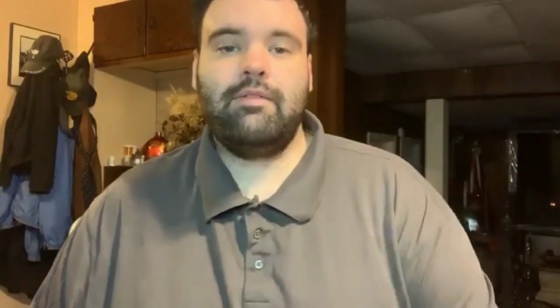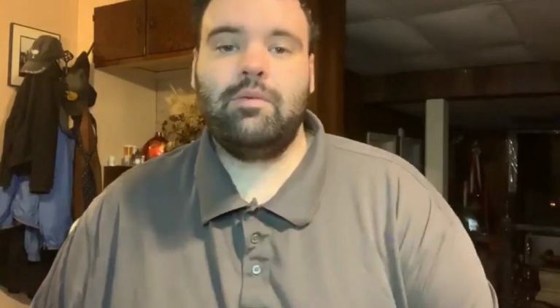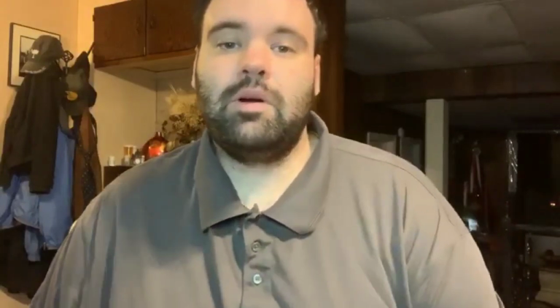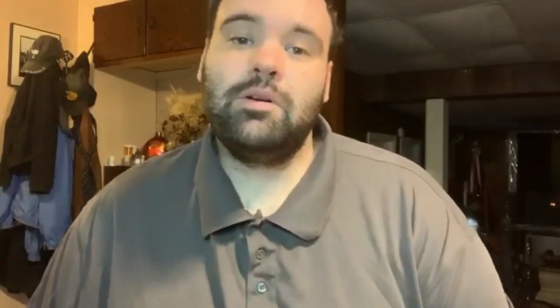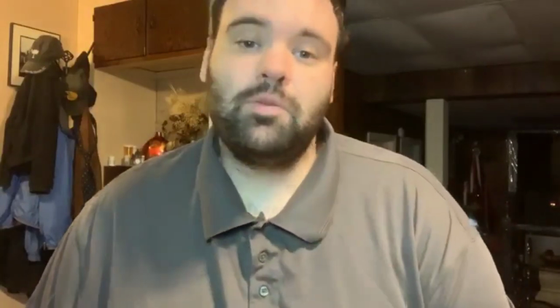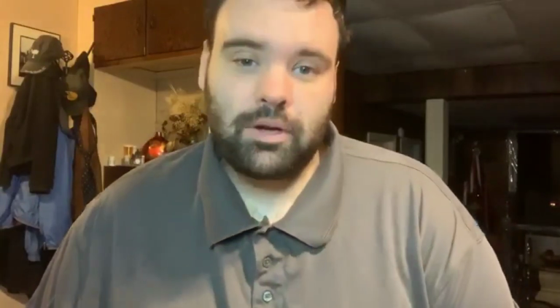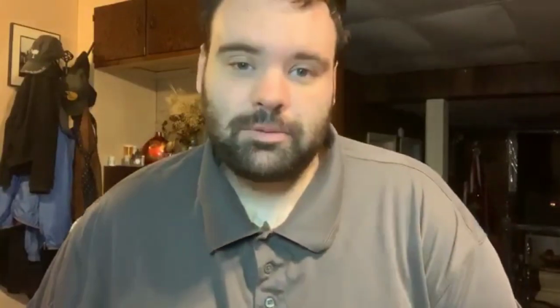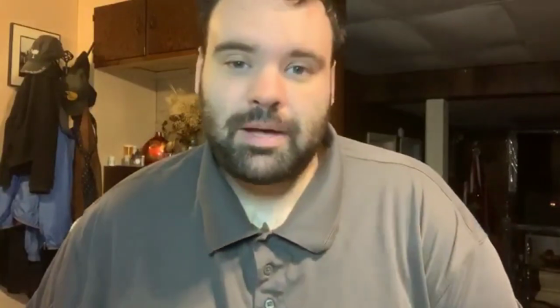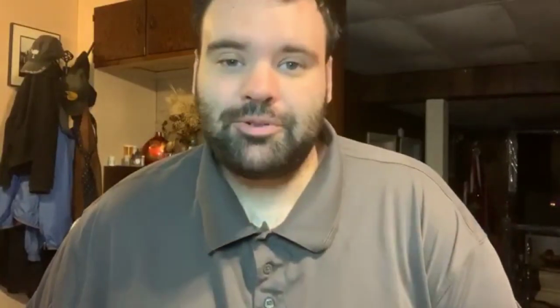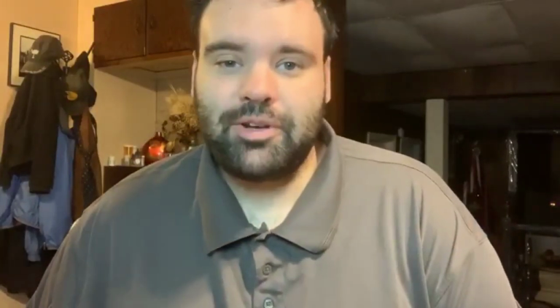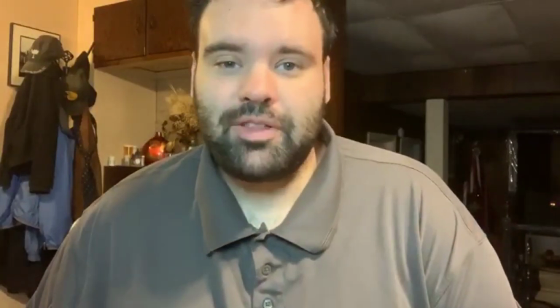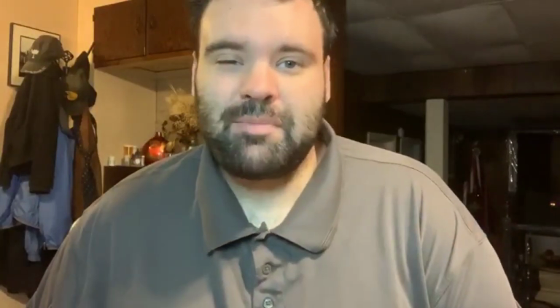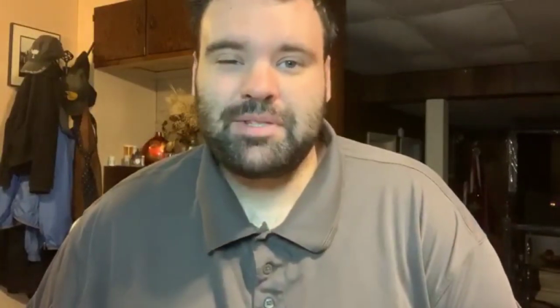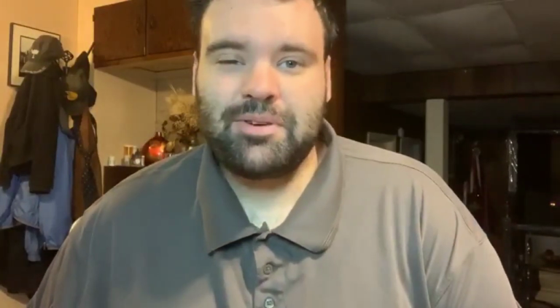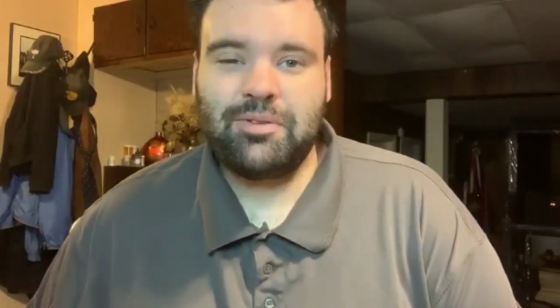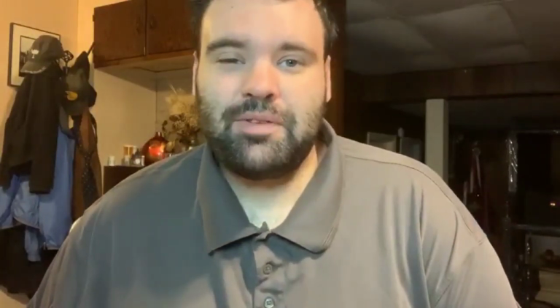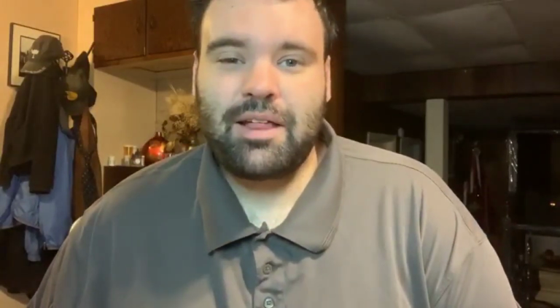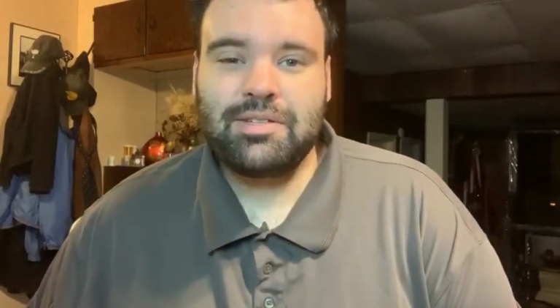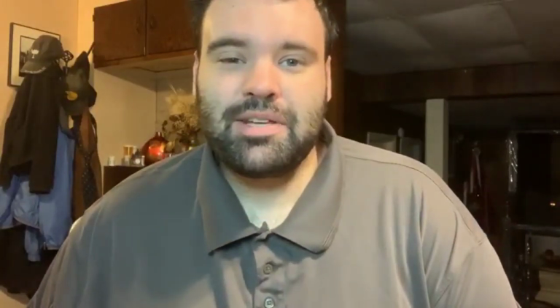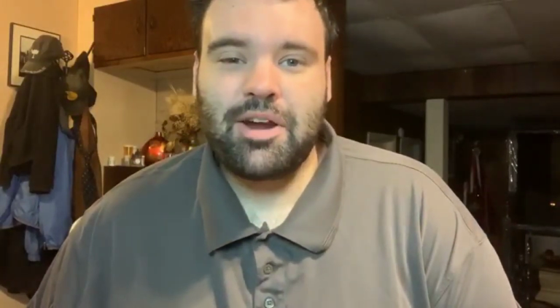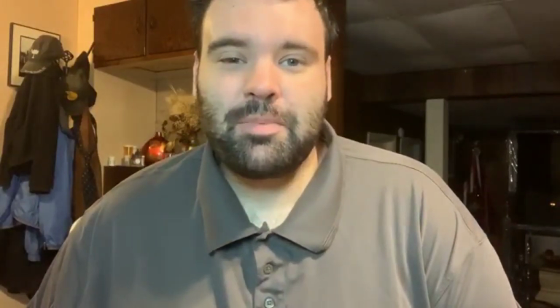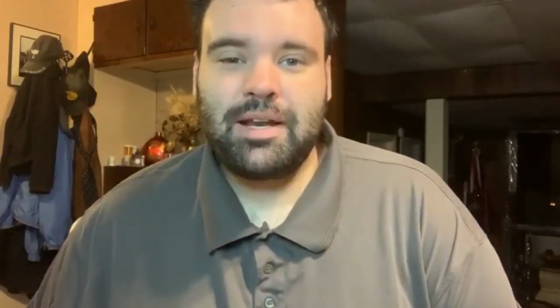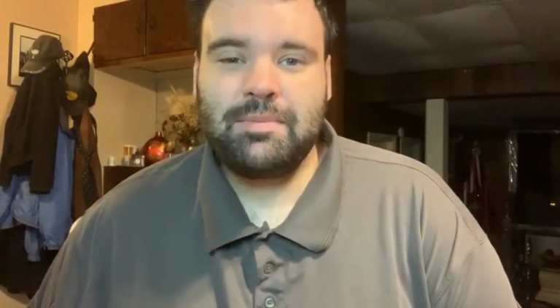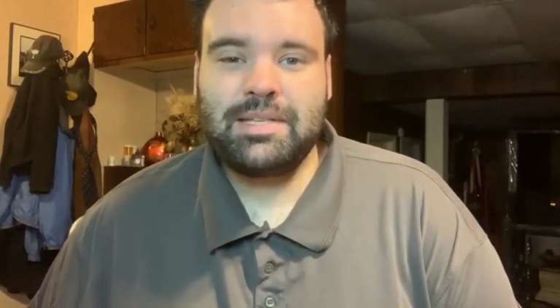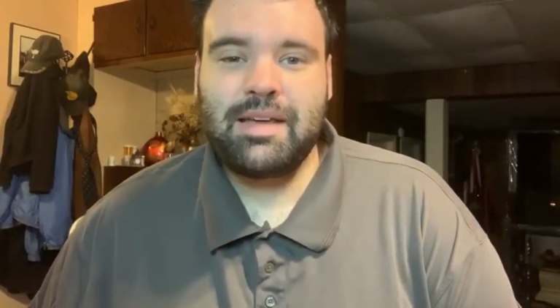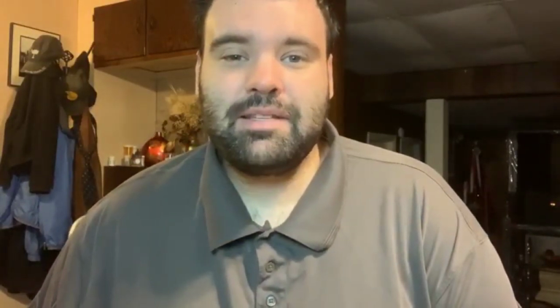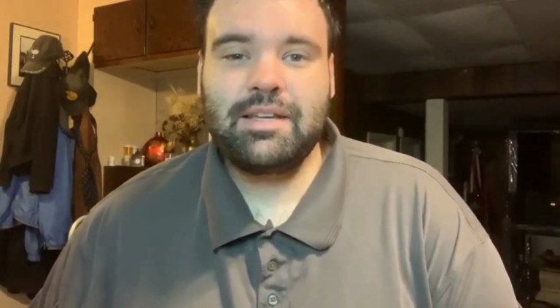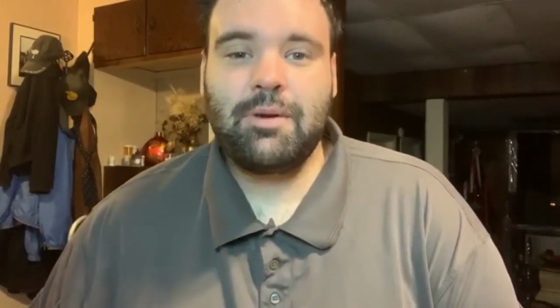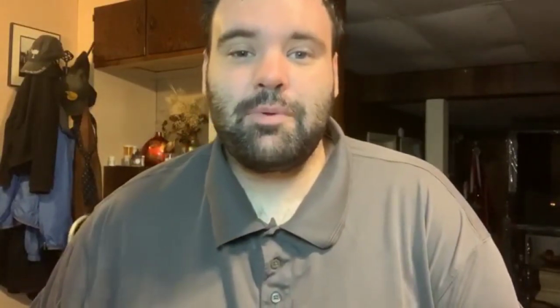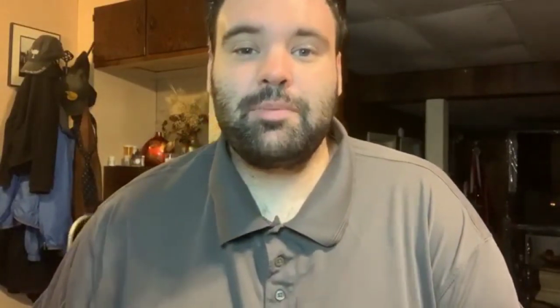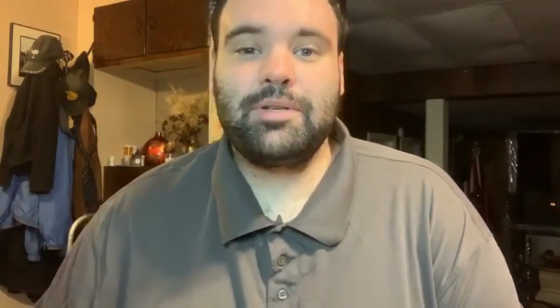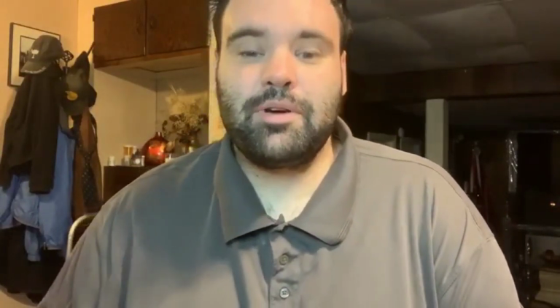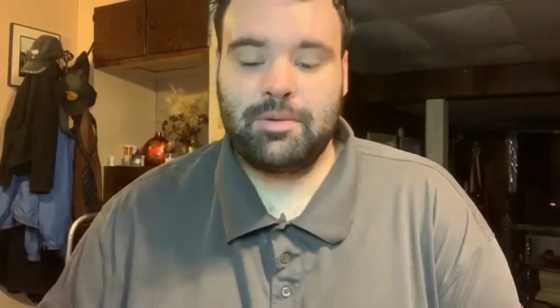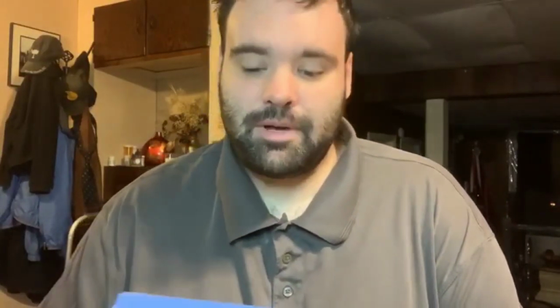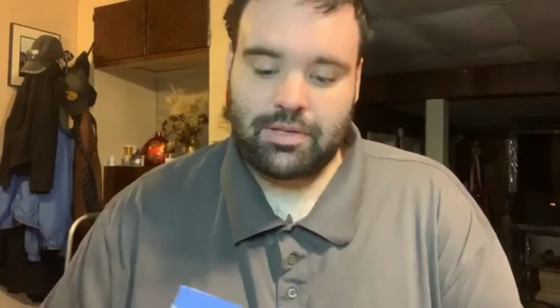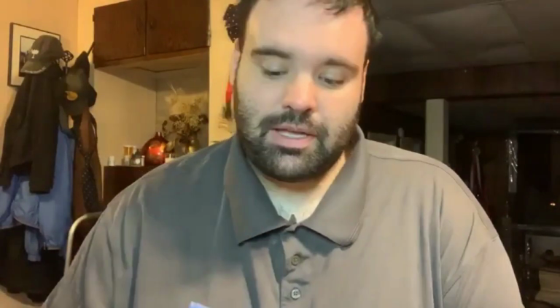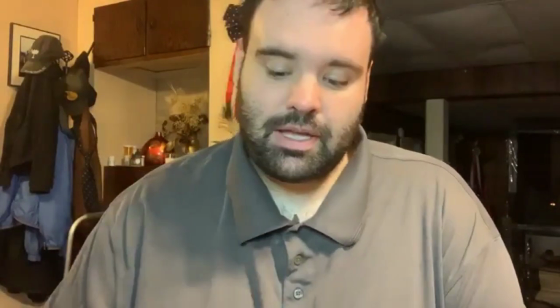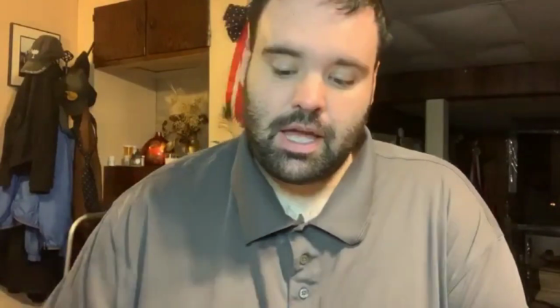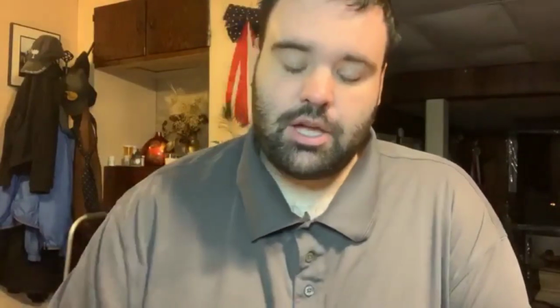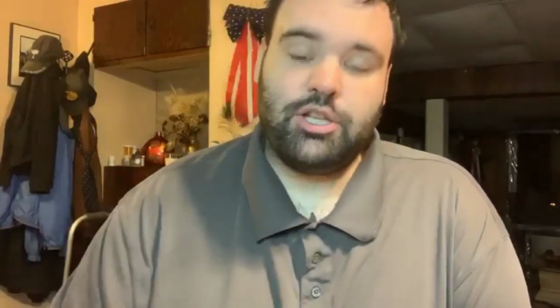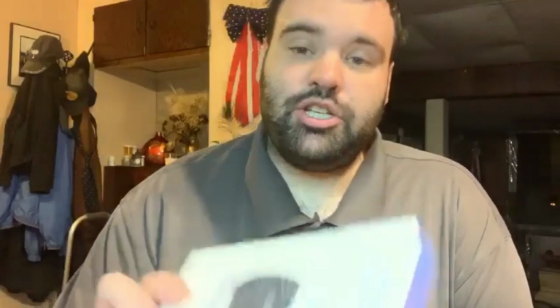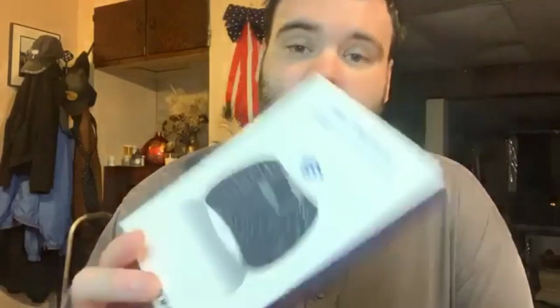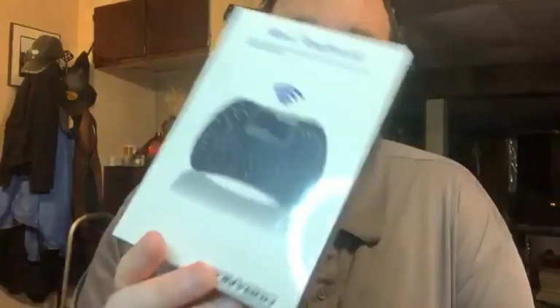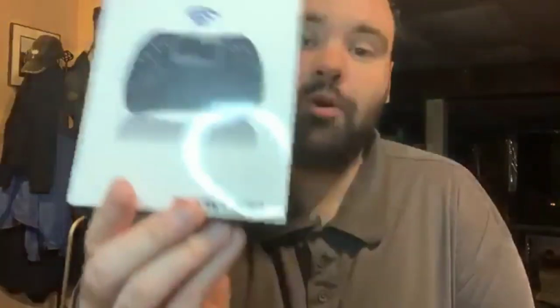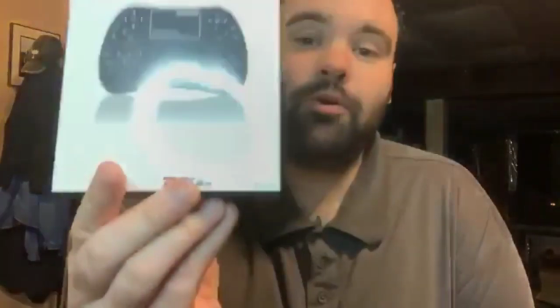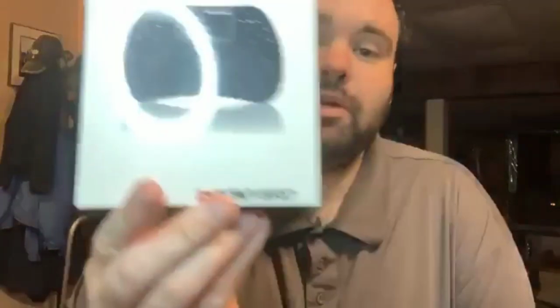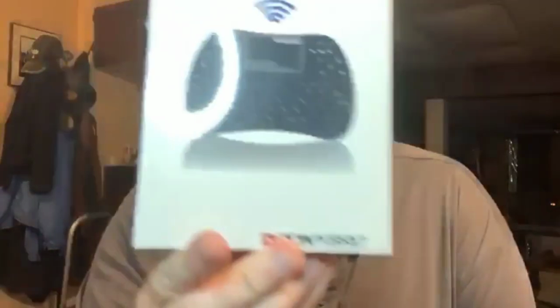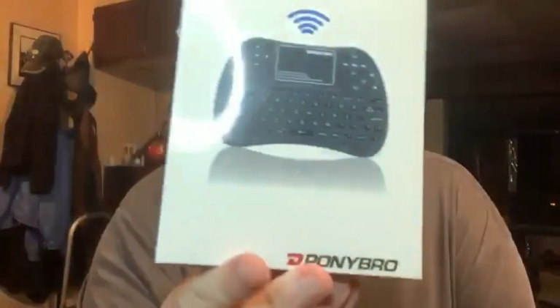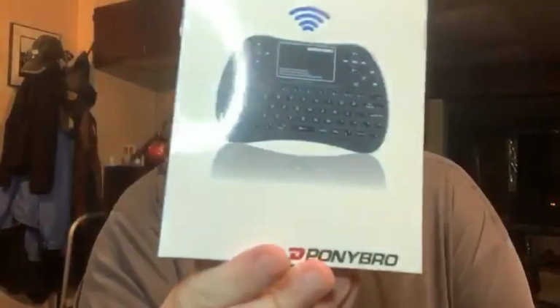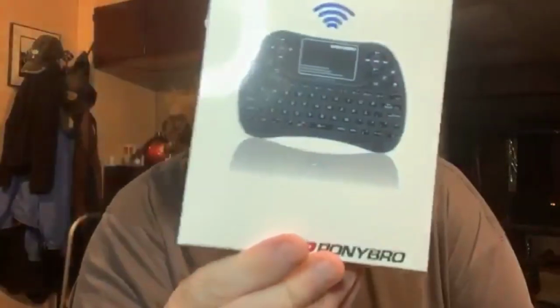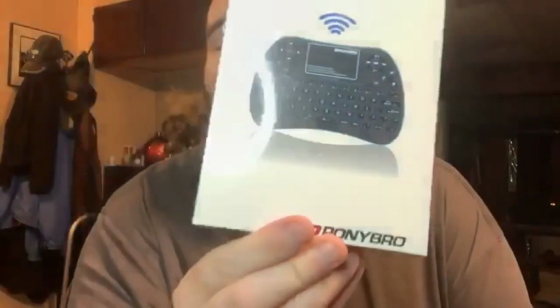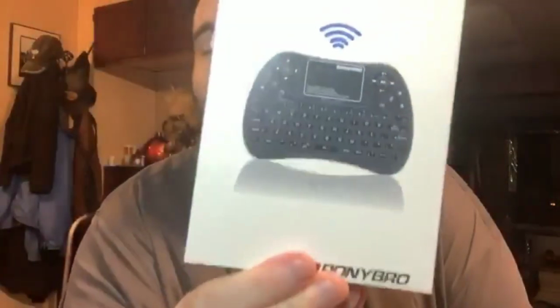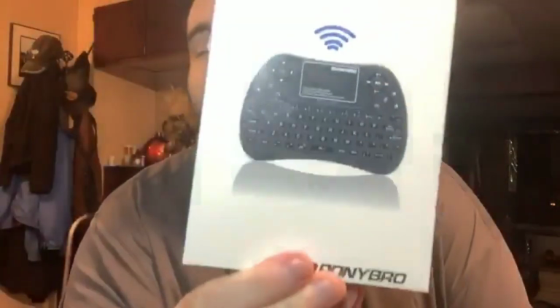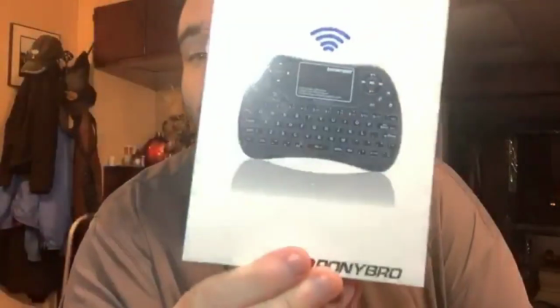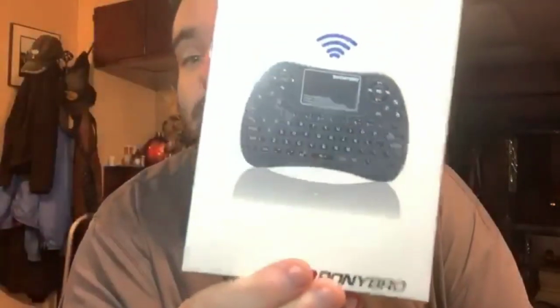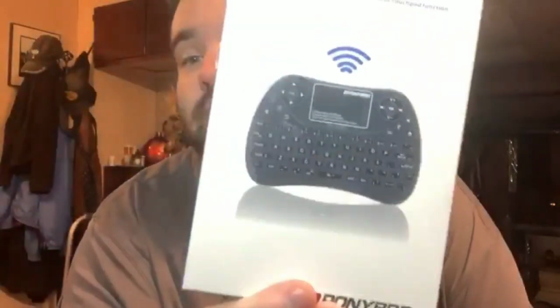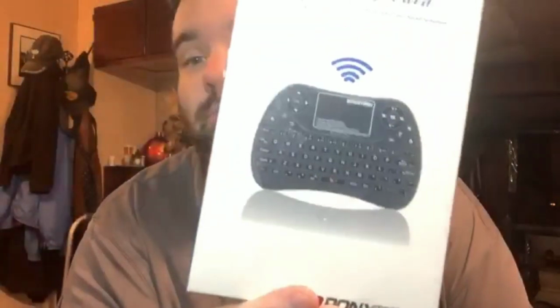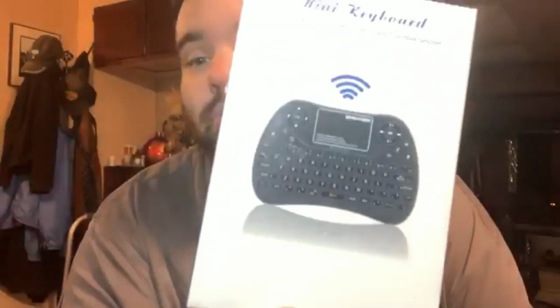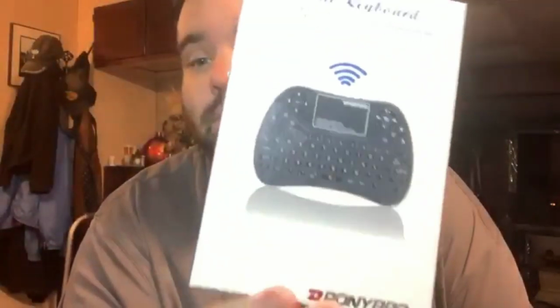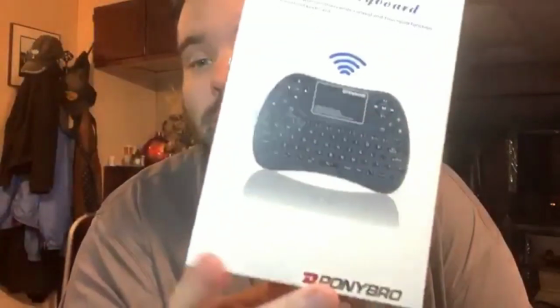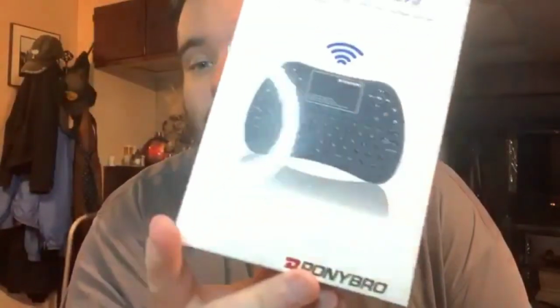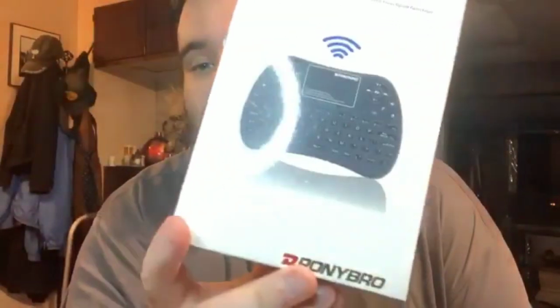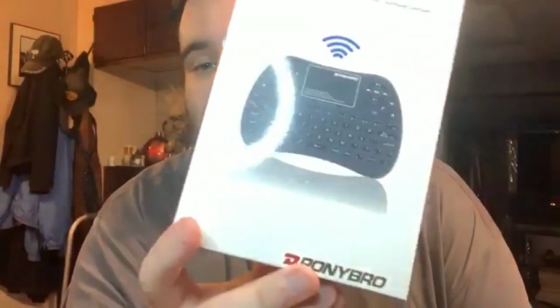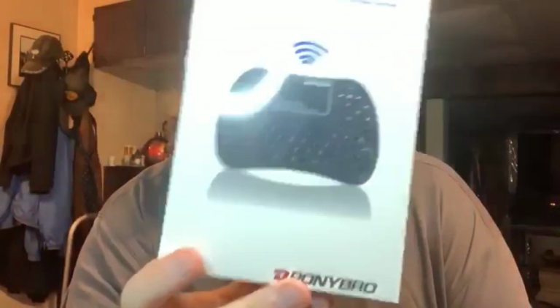Hey everyone, welcome back to another episode of LCR. My name is David. Tonight we're going to be talking about the G-Ponybro wireless keyboard and mouse.